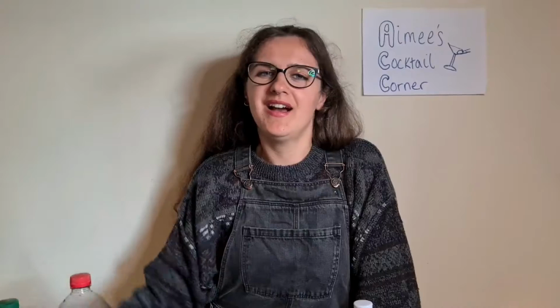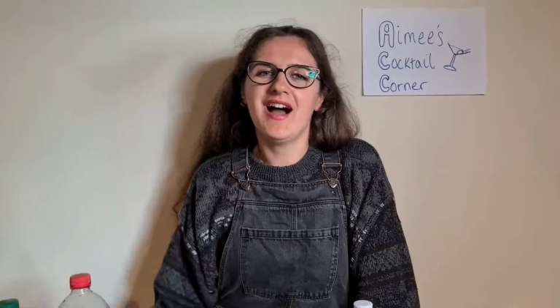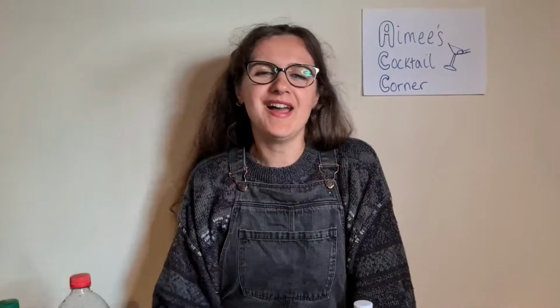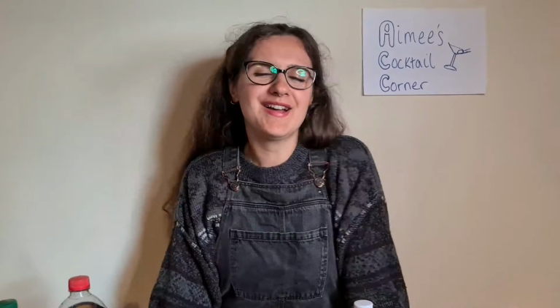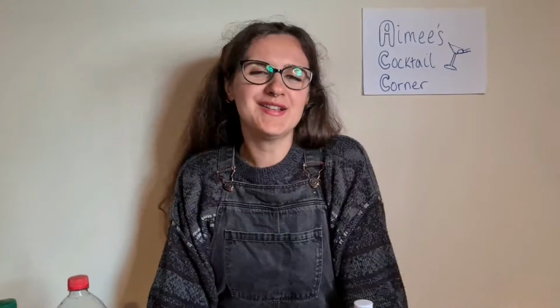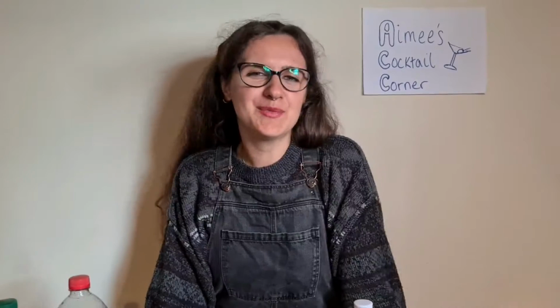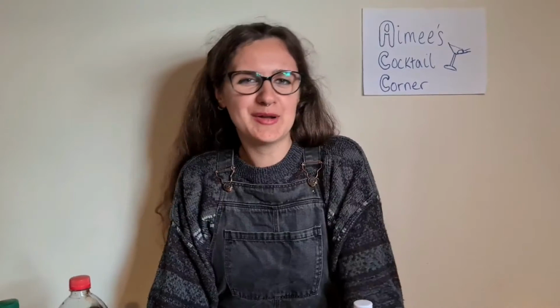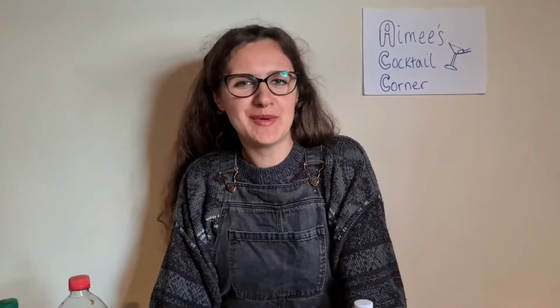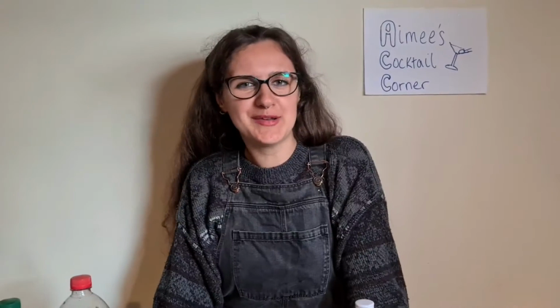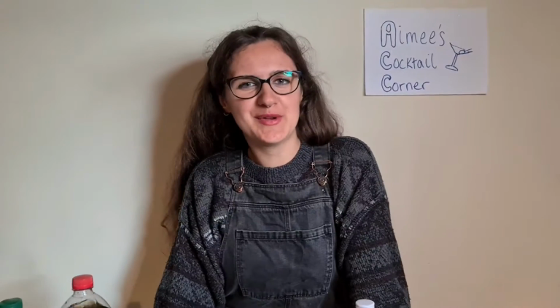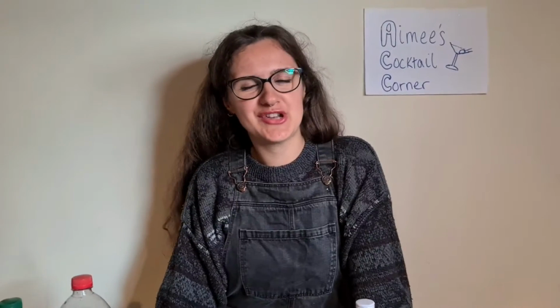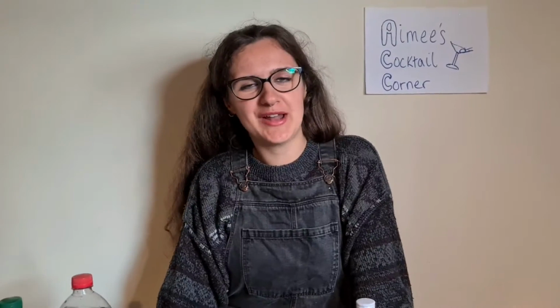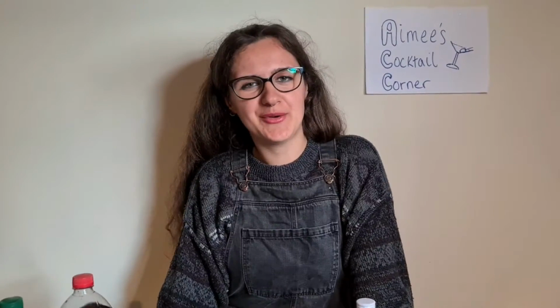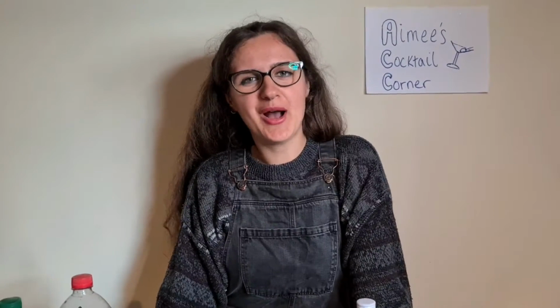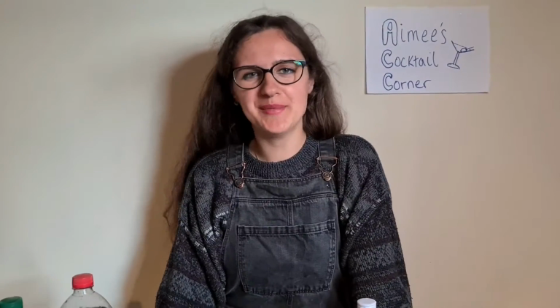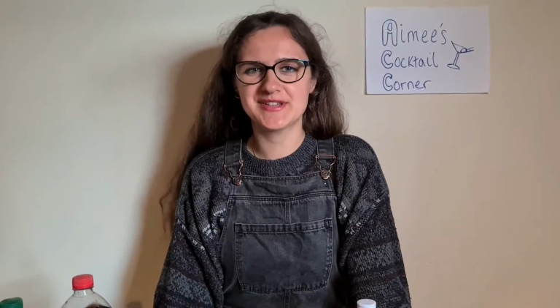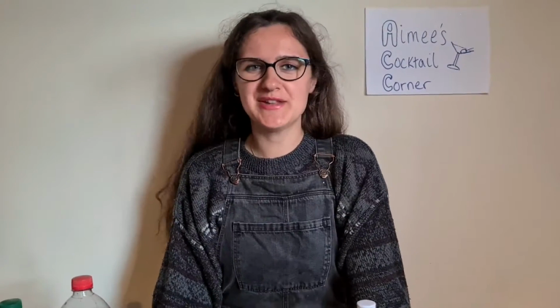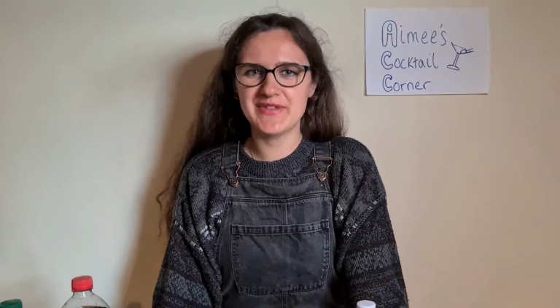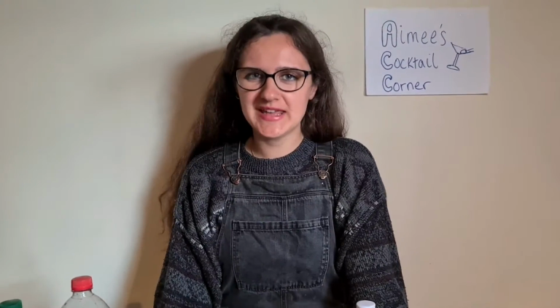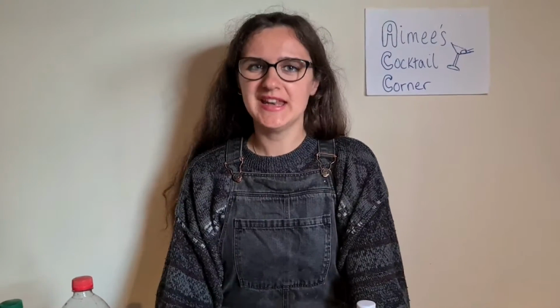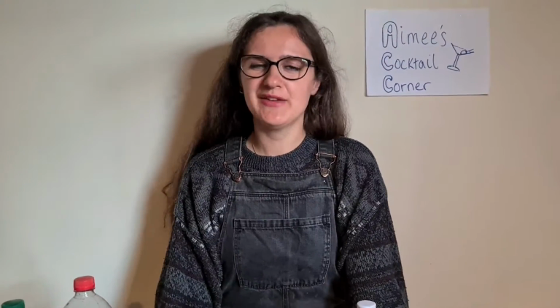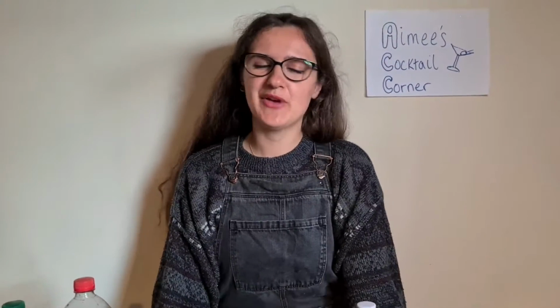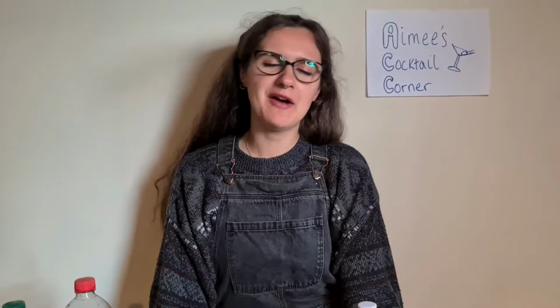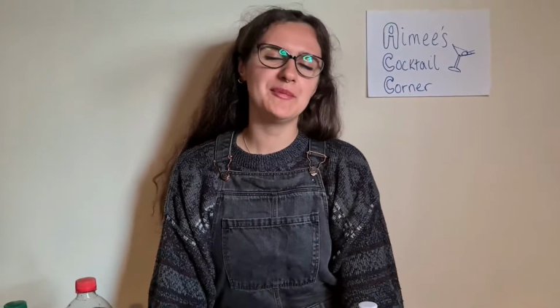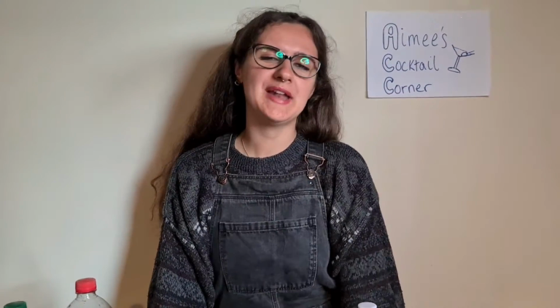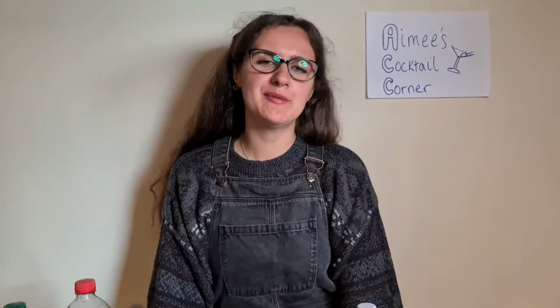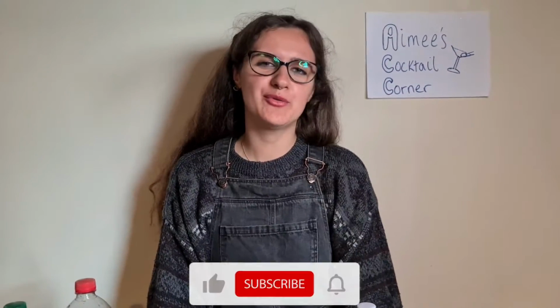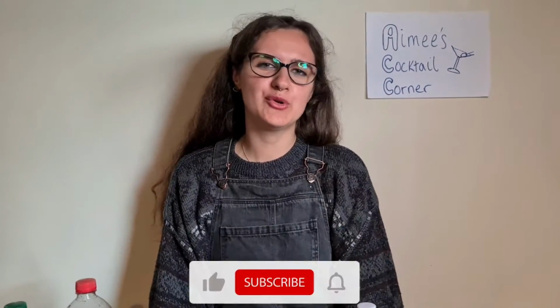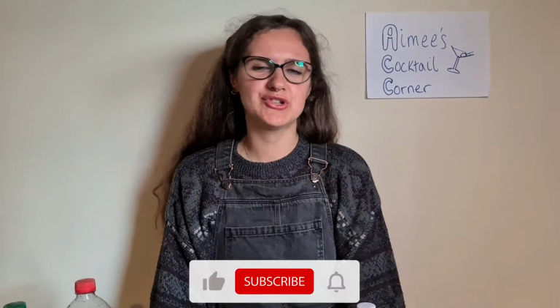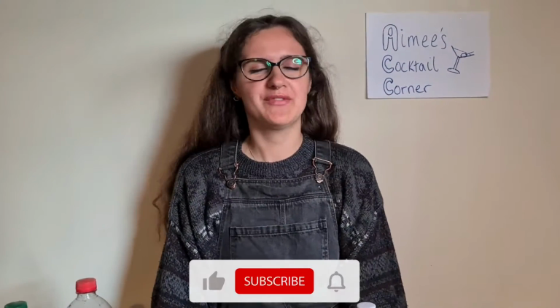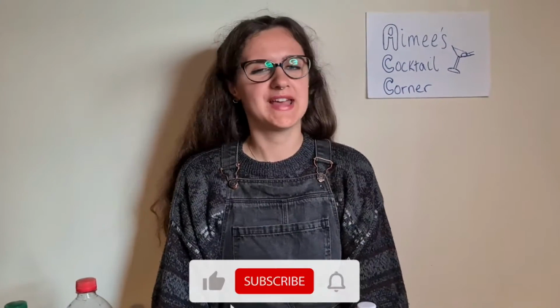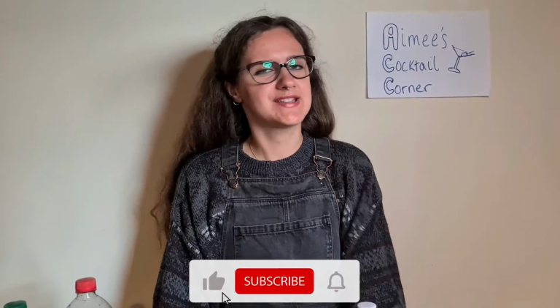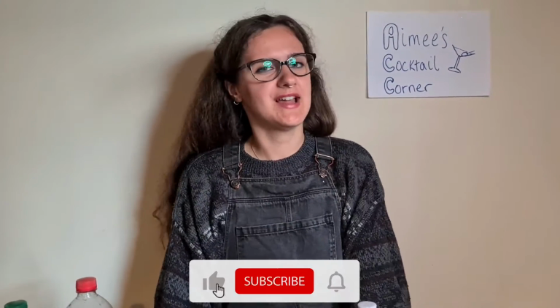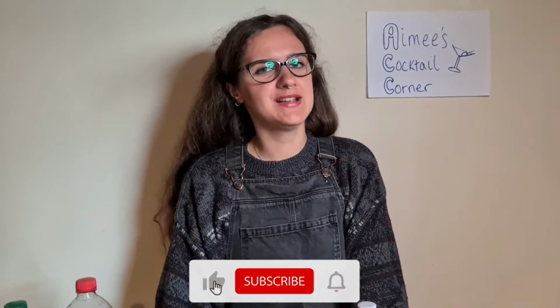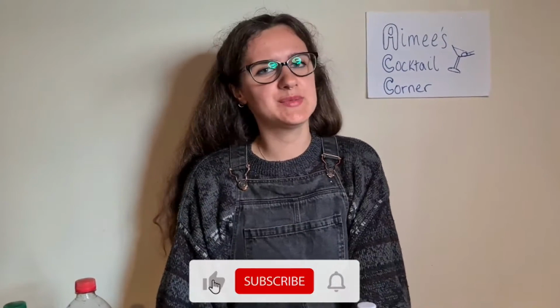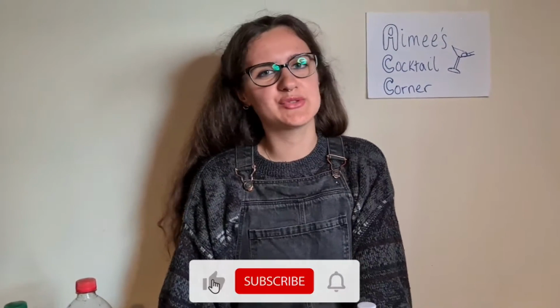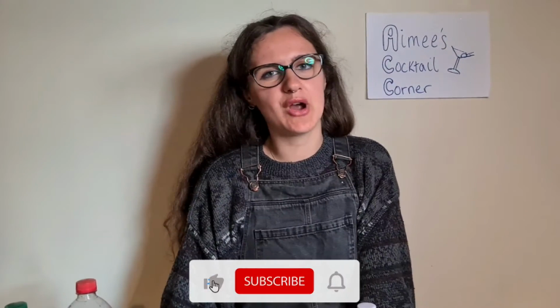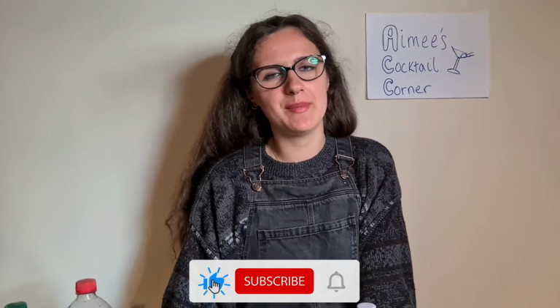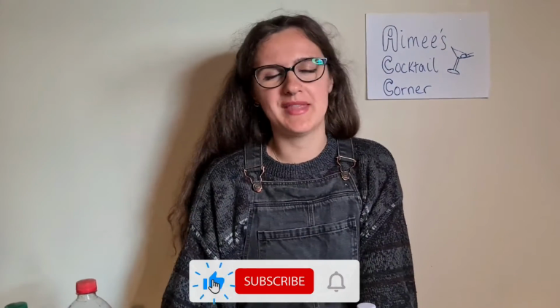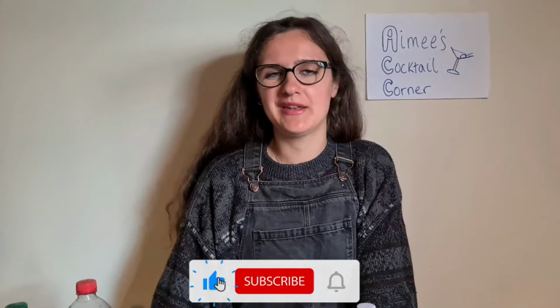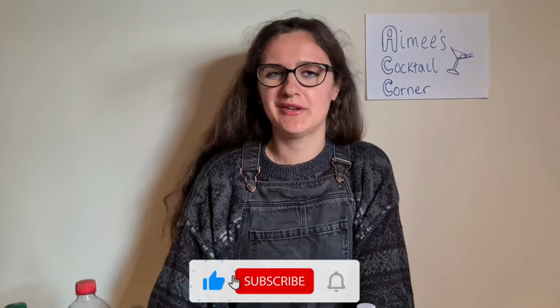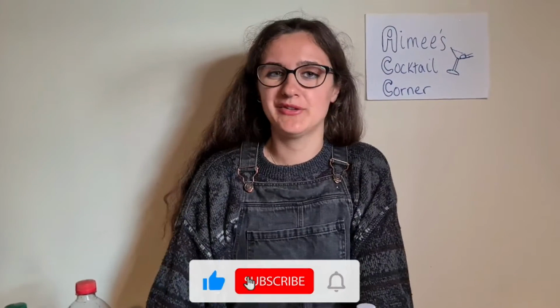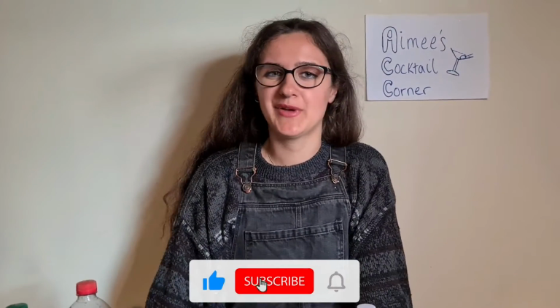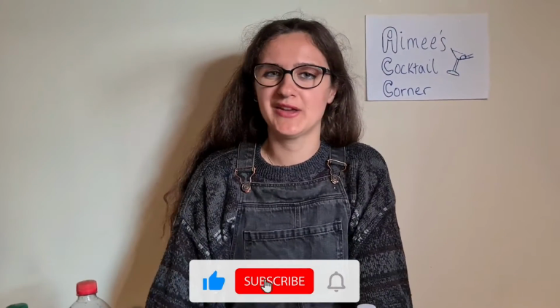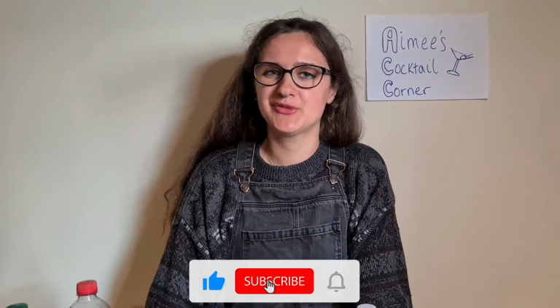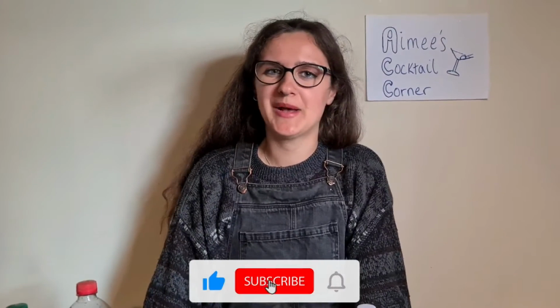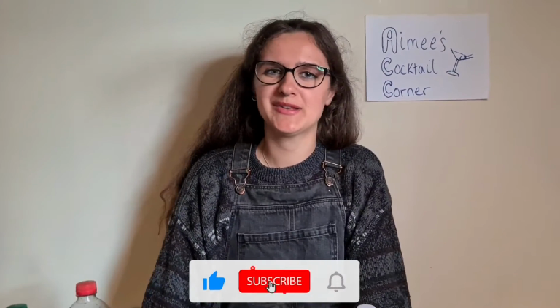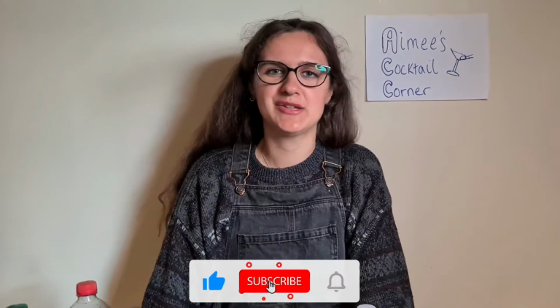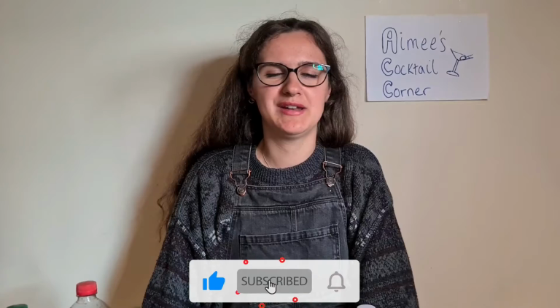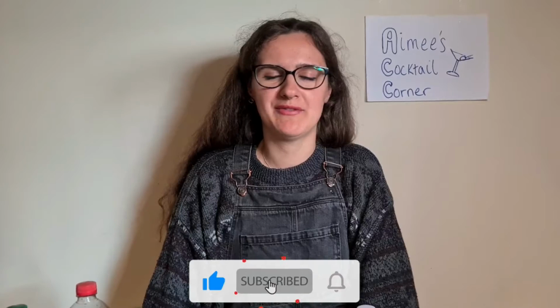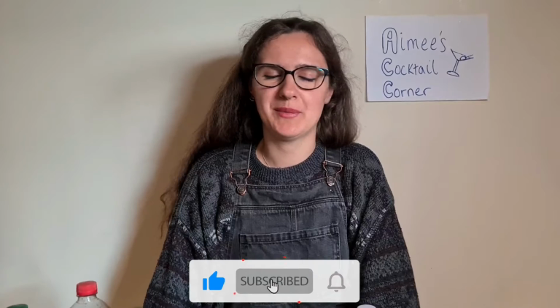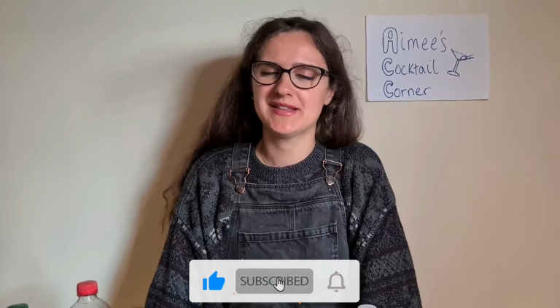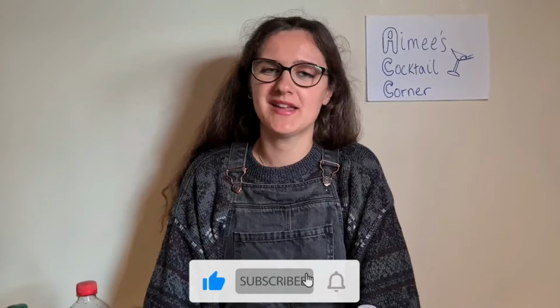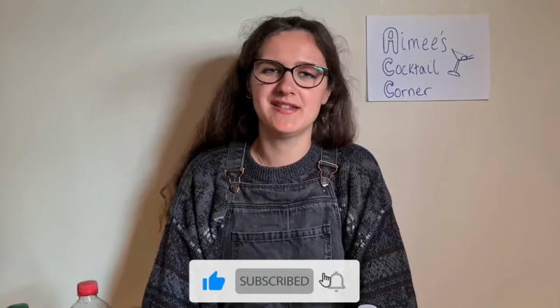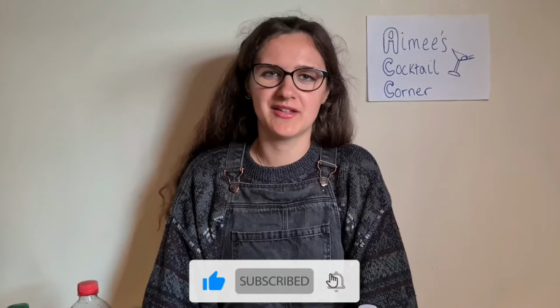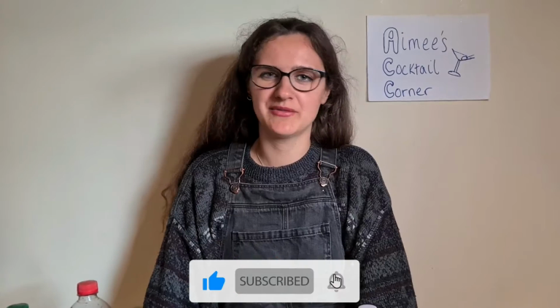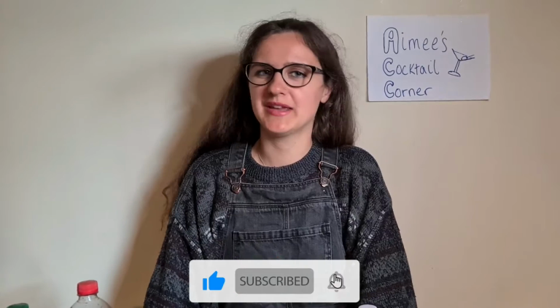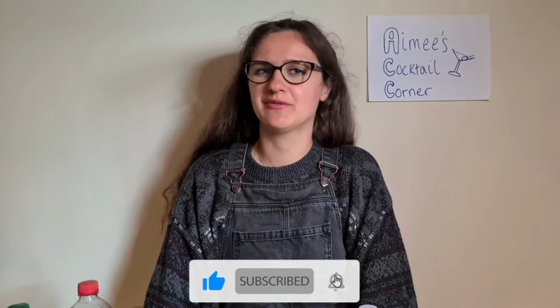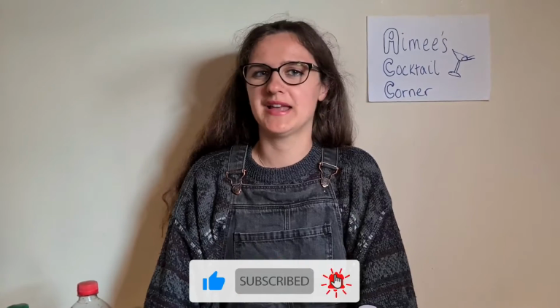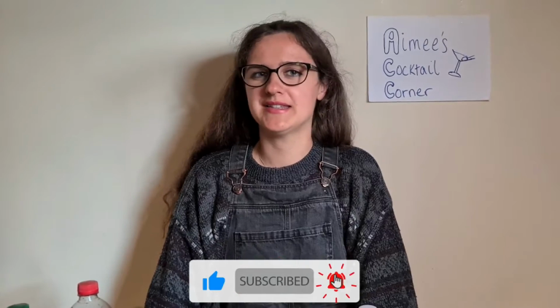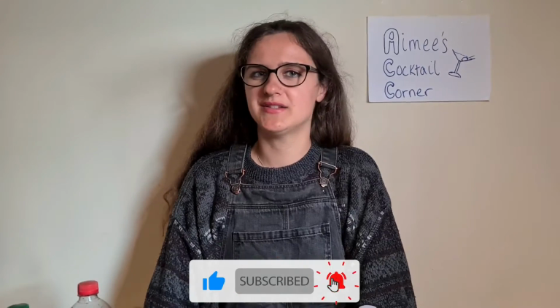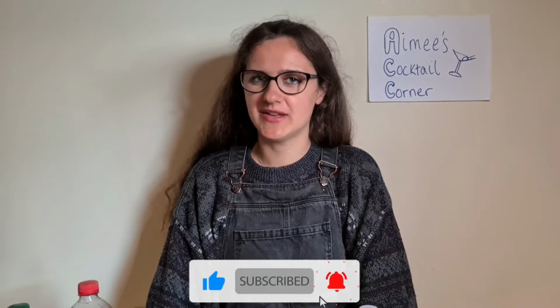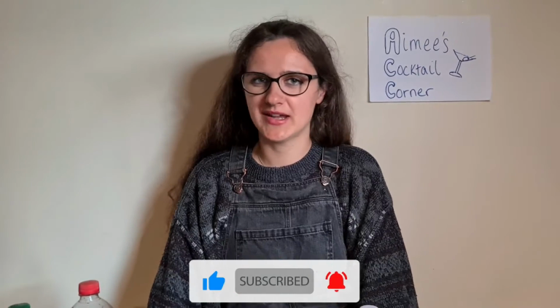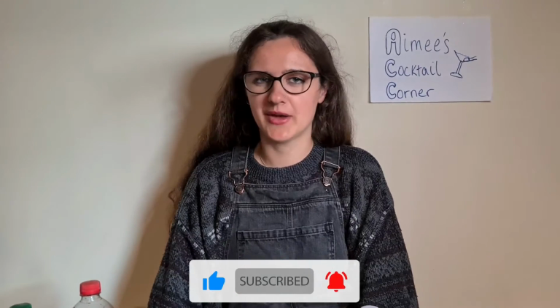Hi guys, welcome back to my channel. I'm the tiny vegan. If you haven't been here before, don't forget to like, subscribe, and hit the notification bell so you never miss another vegan related video.